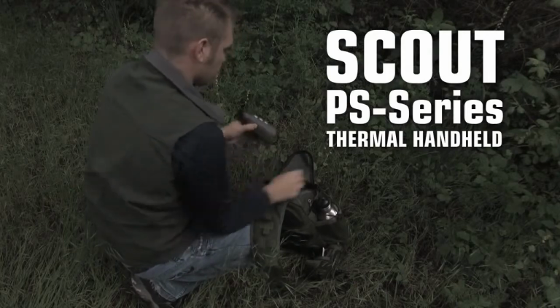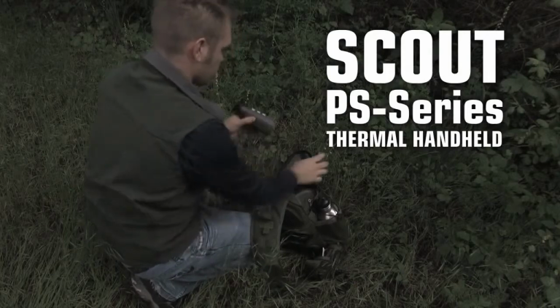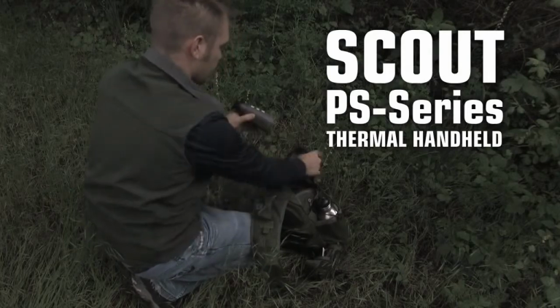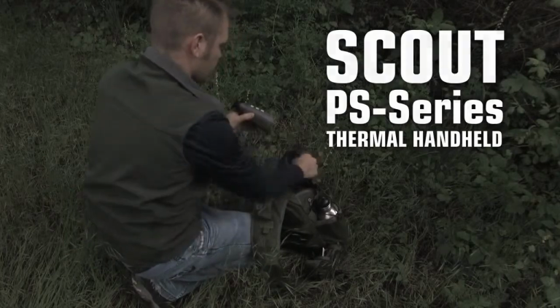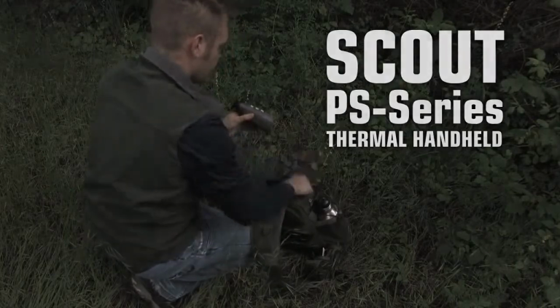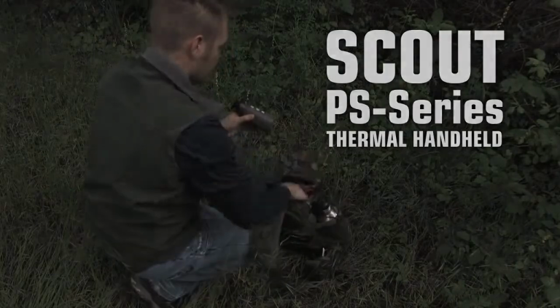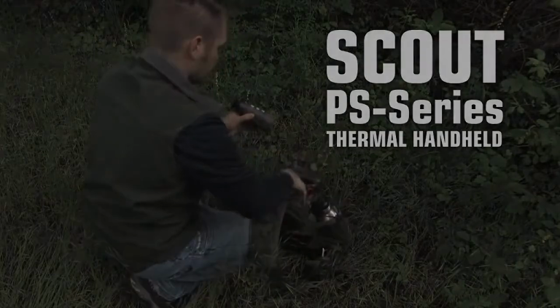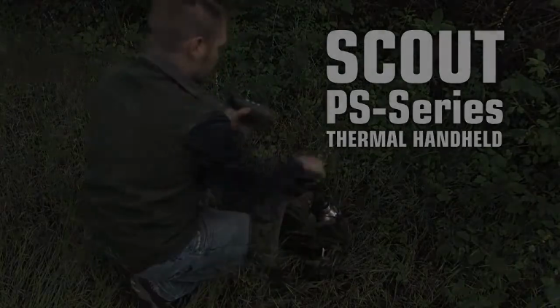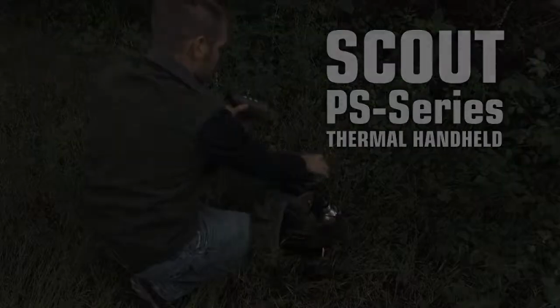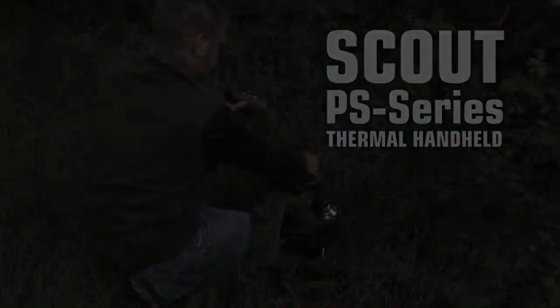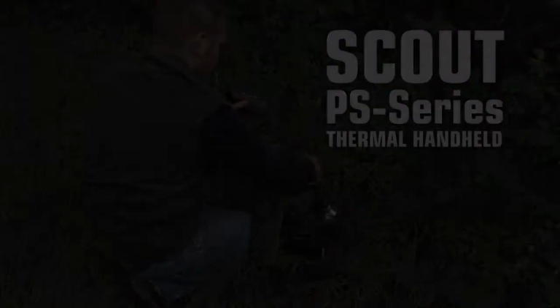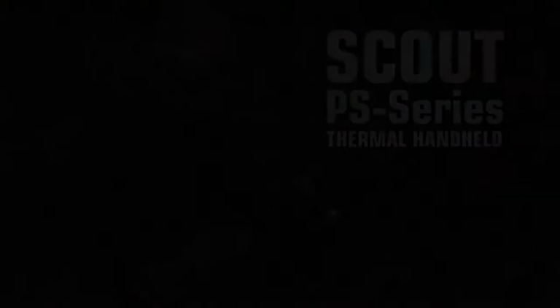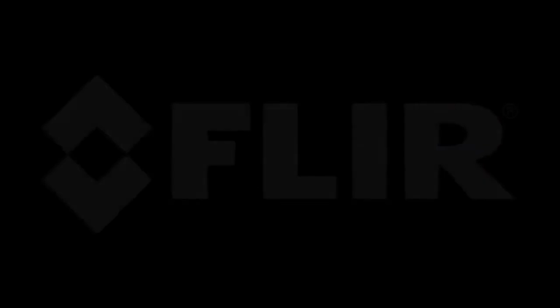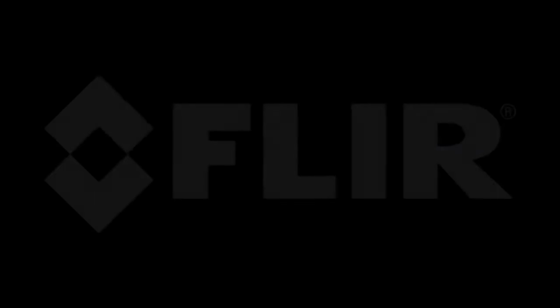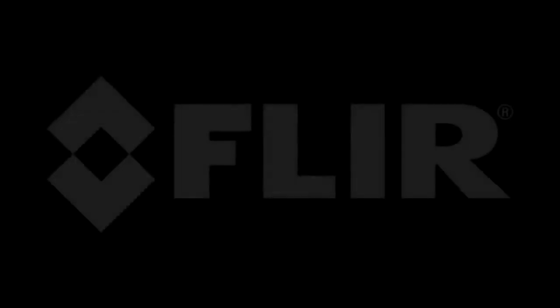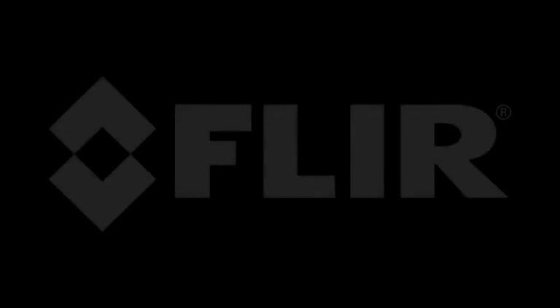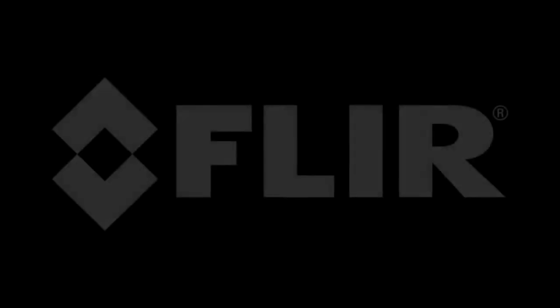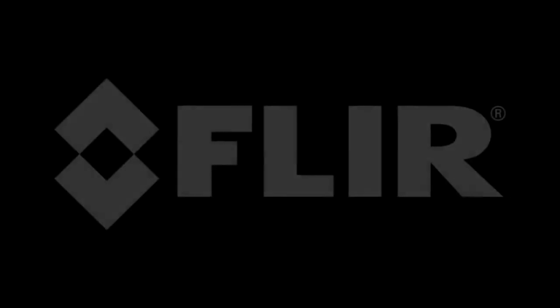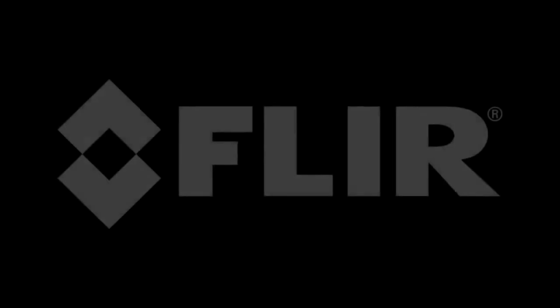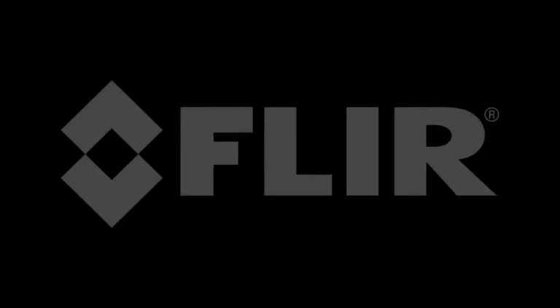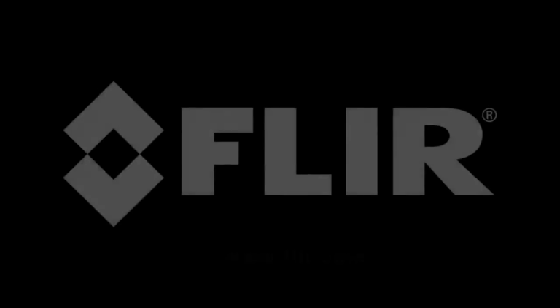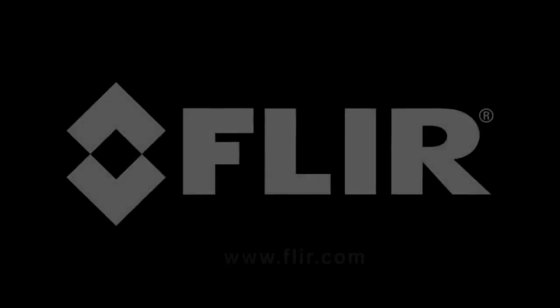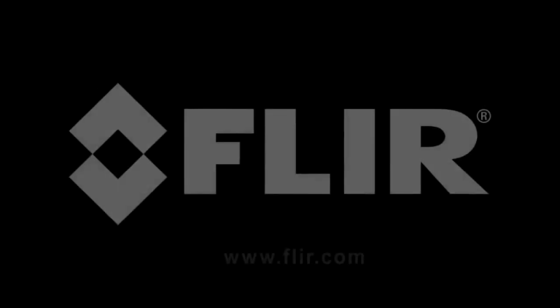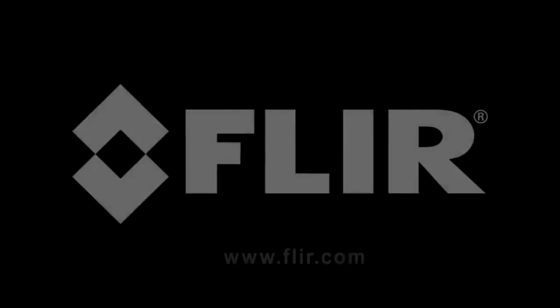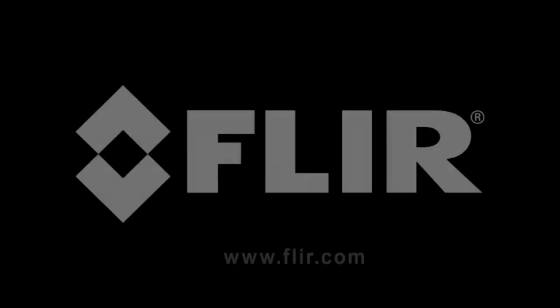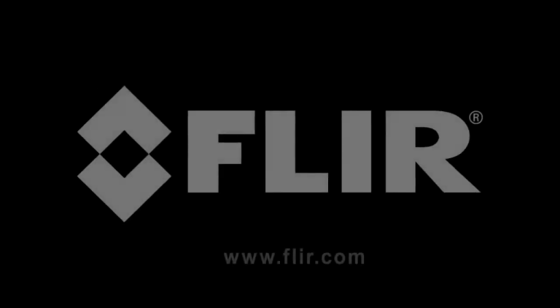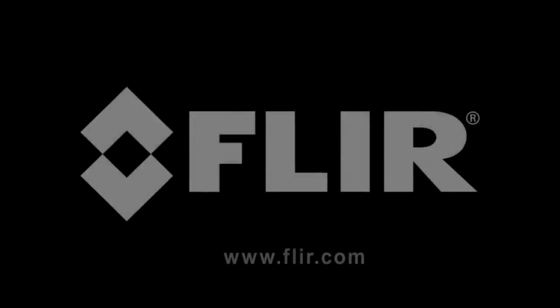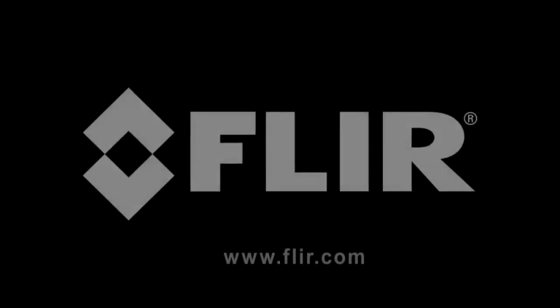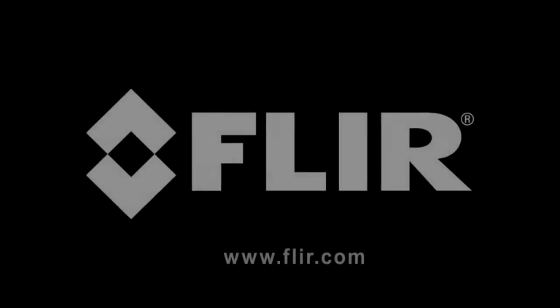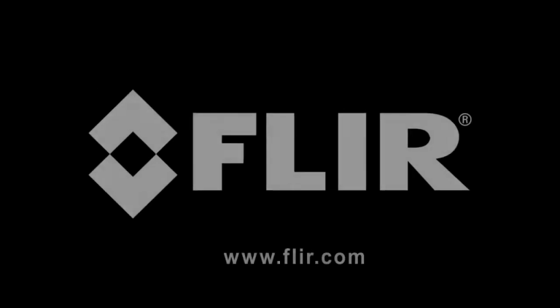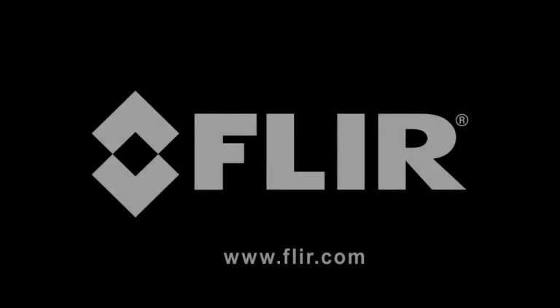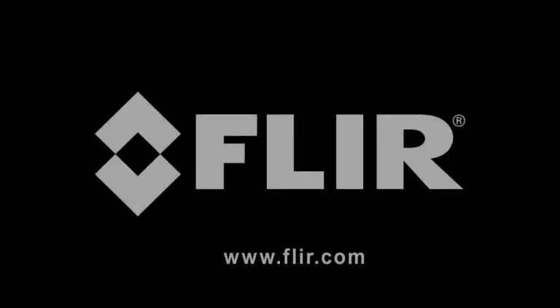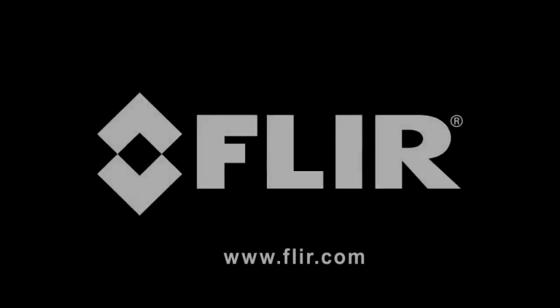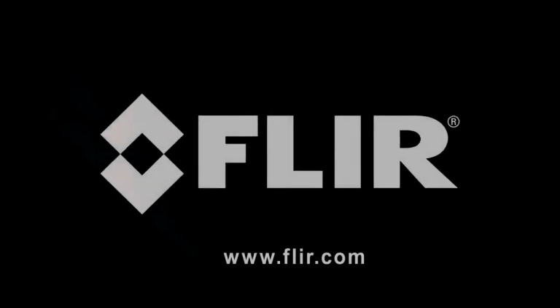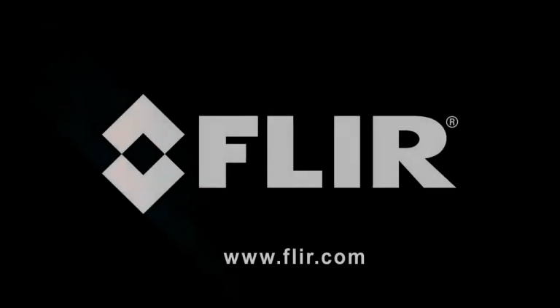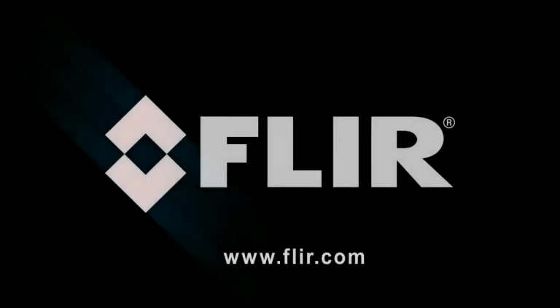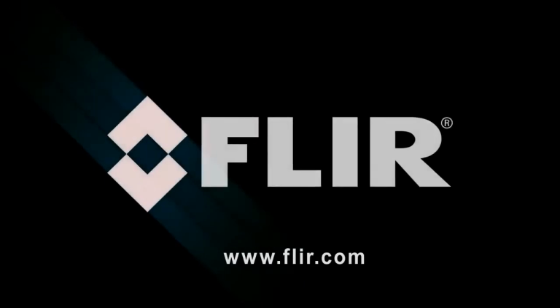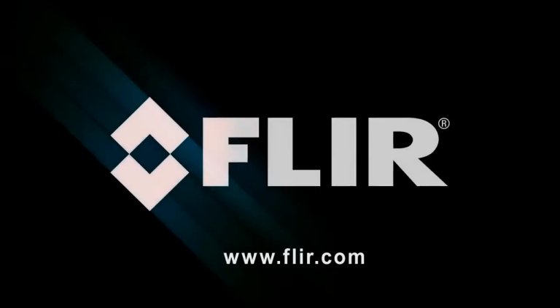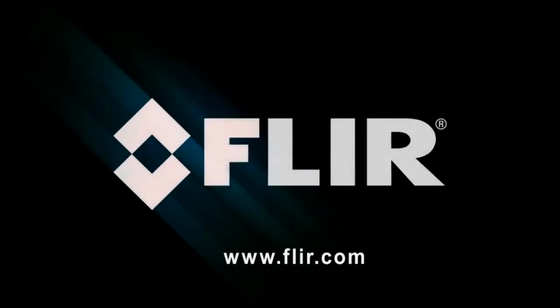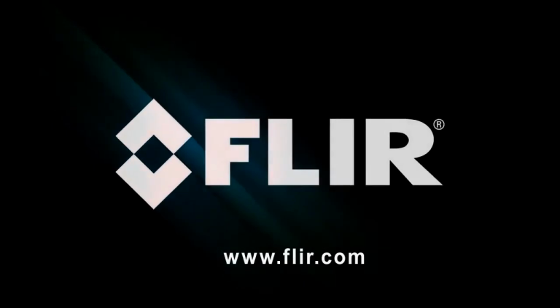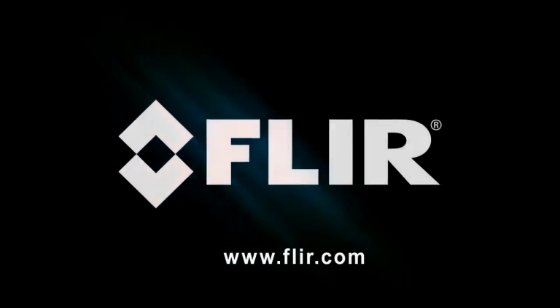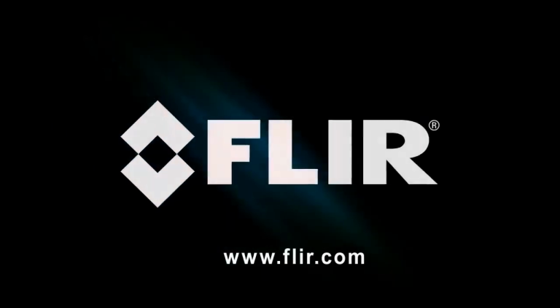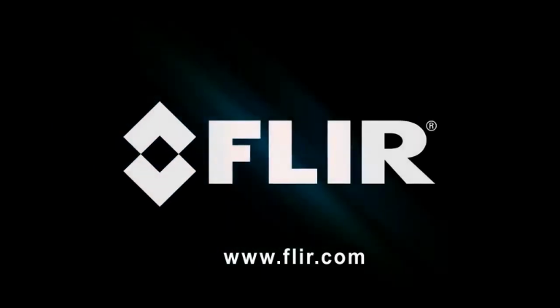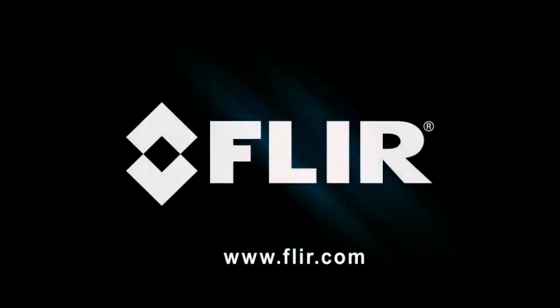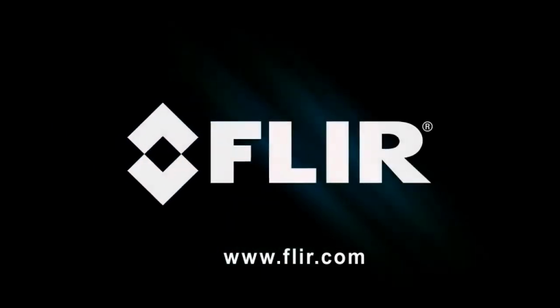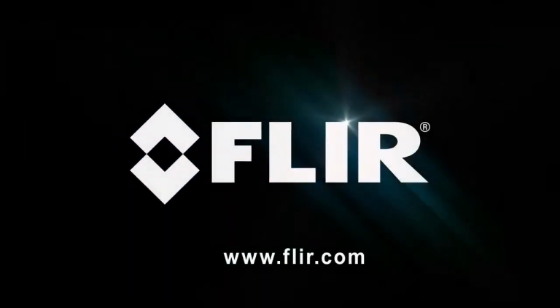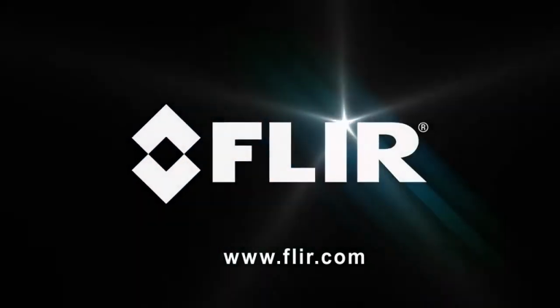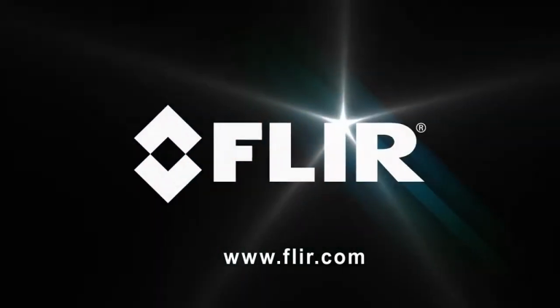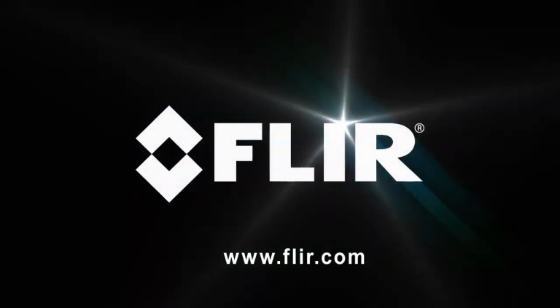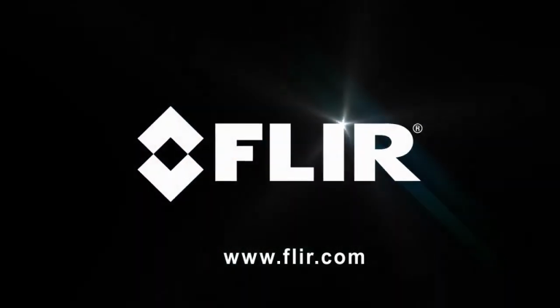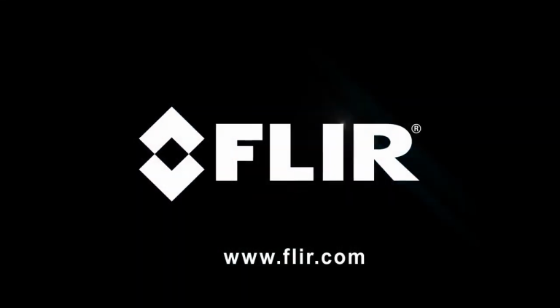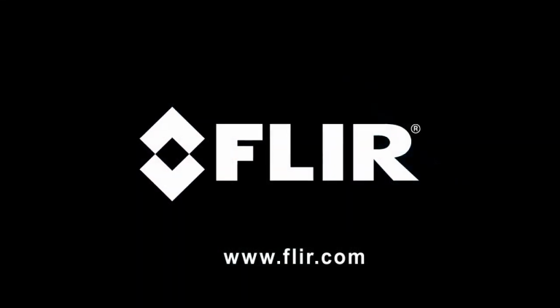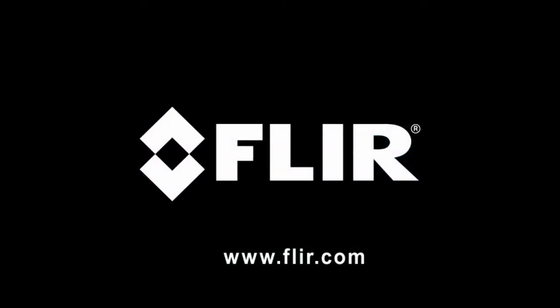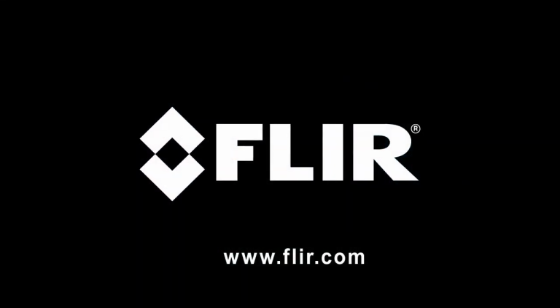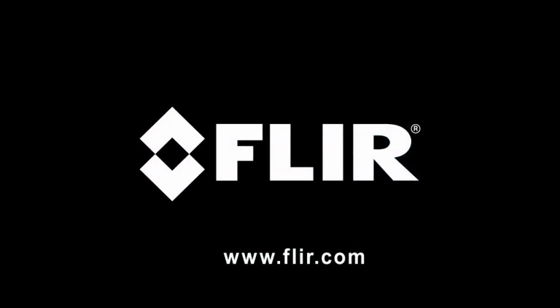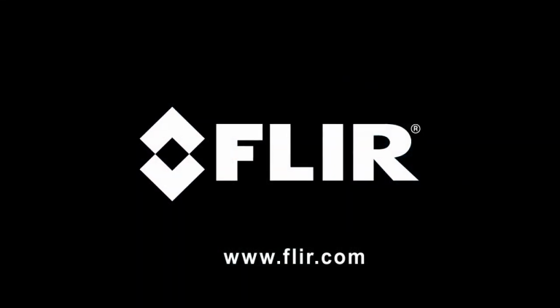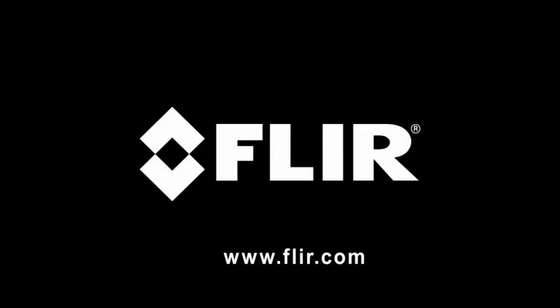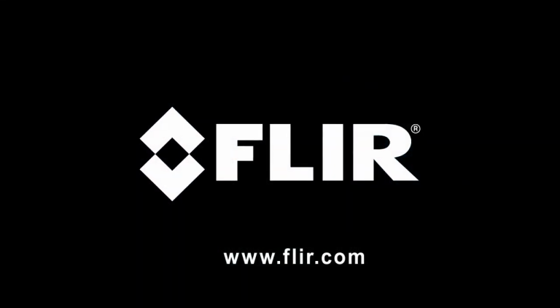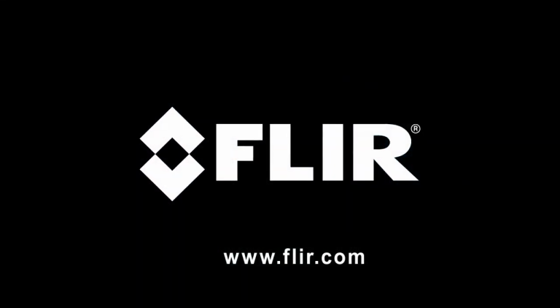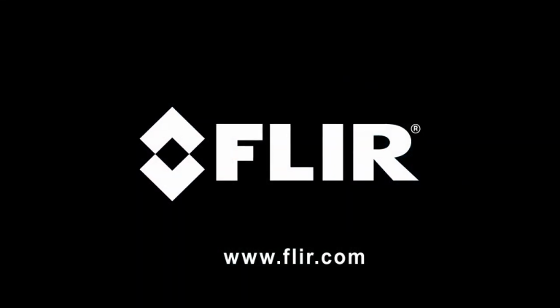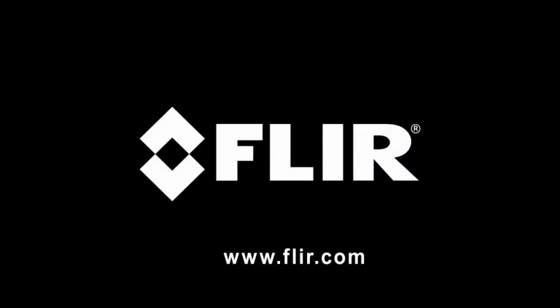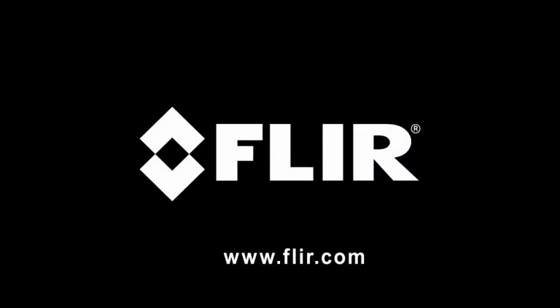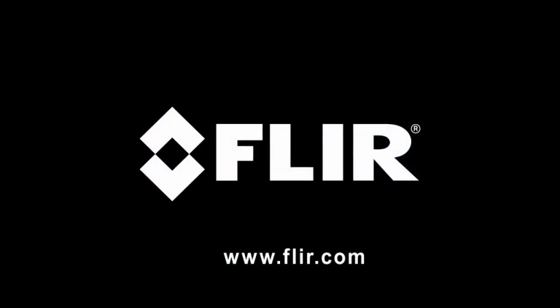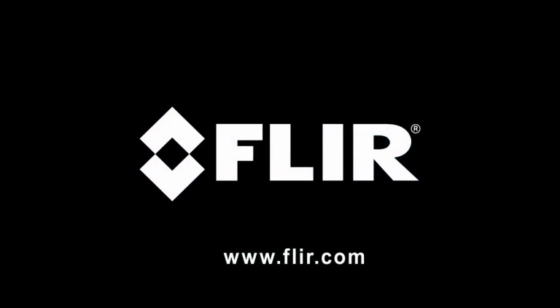Call FLIR today to find out more about the PS-Series and all the other great Scout handheld thermal cameras. Call FLIR.